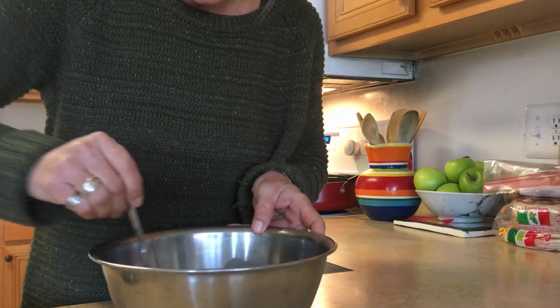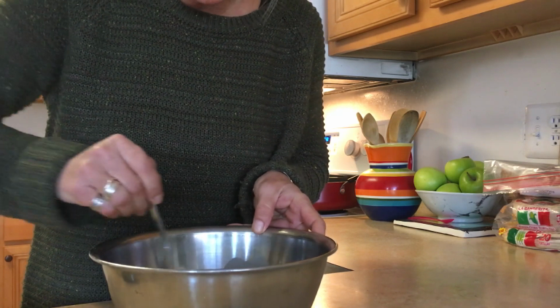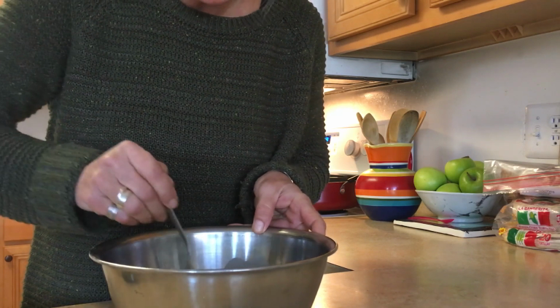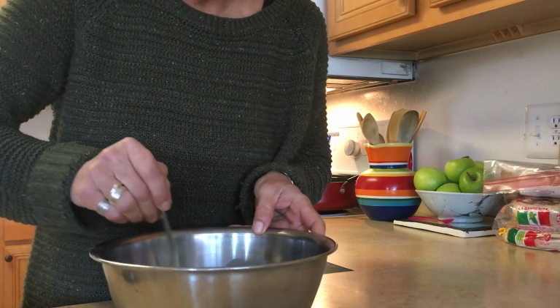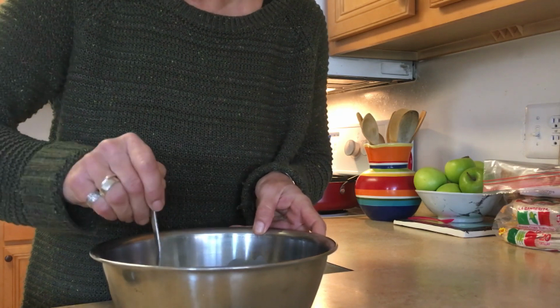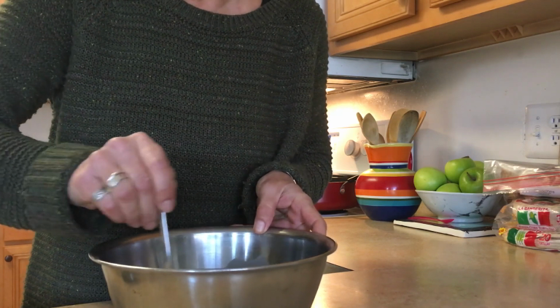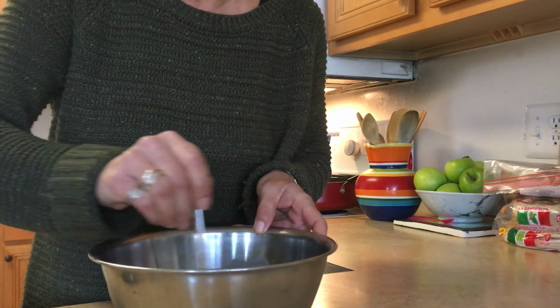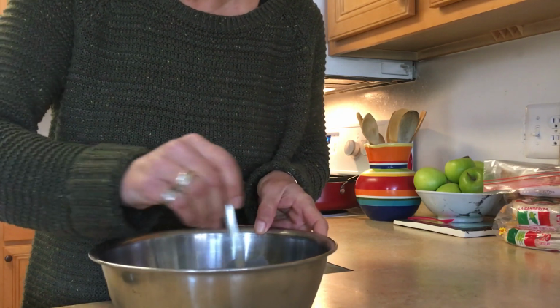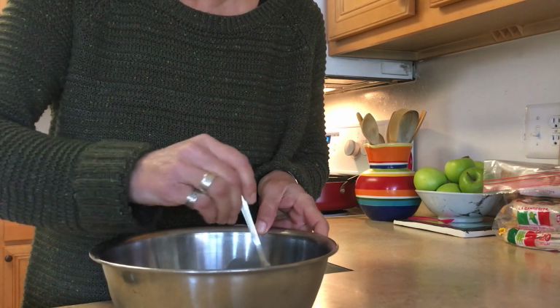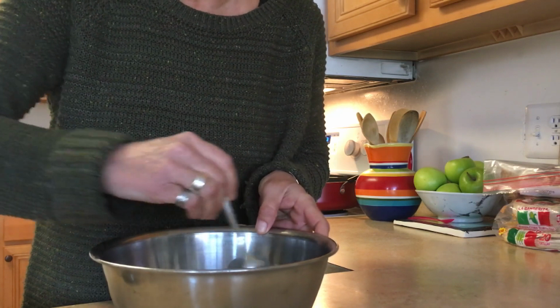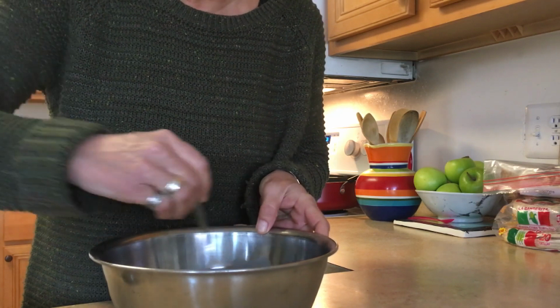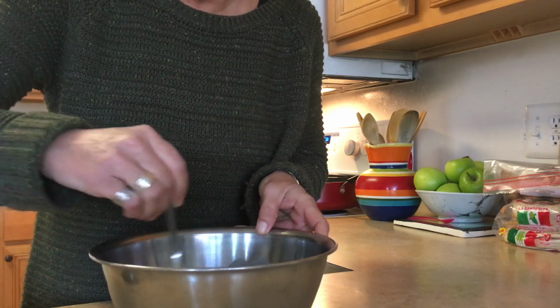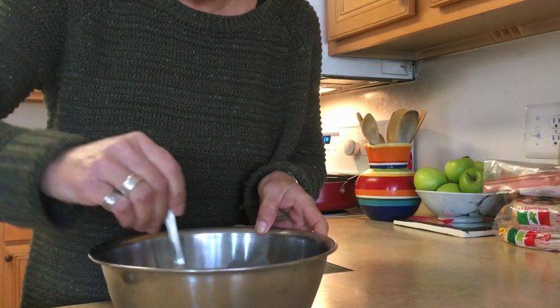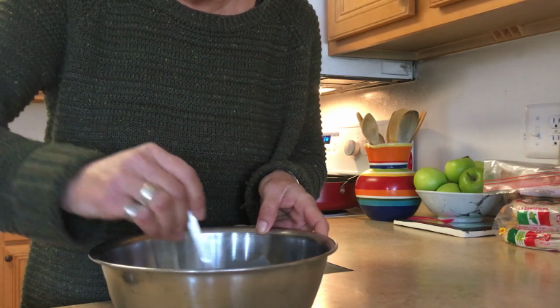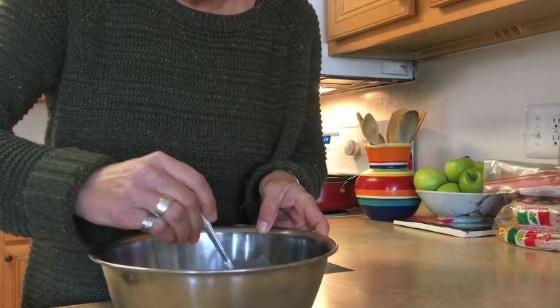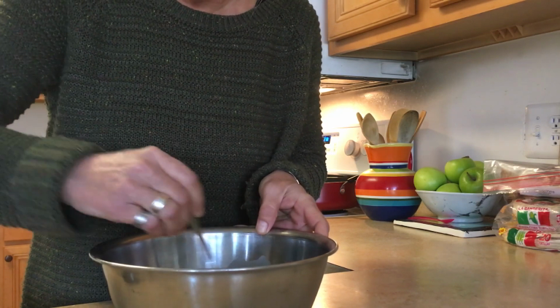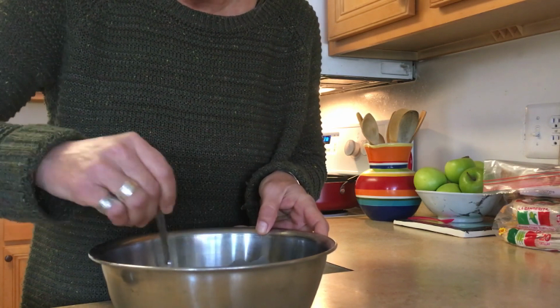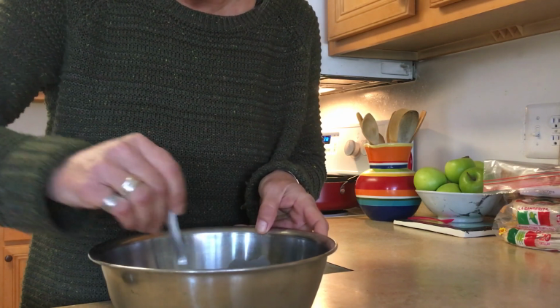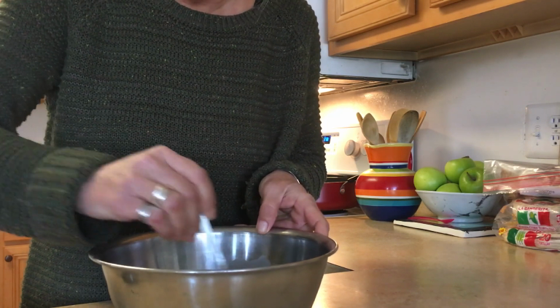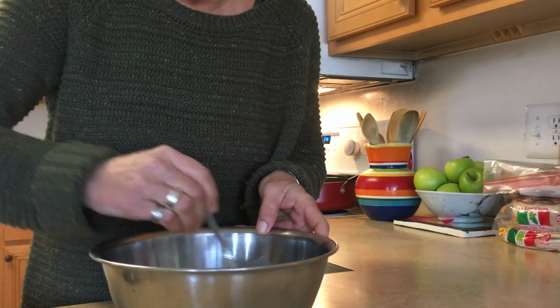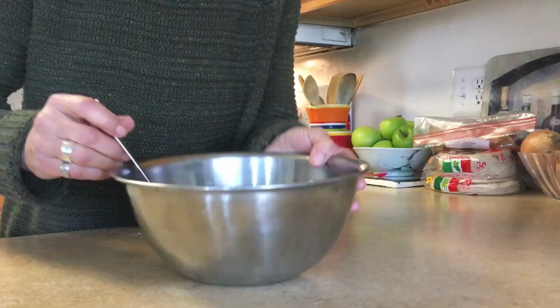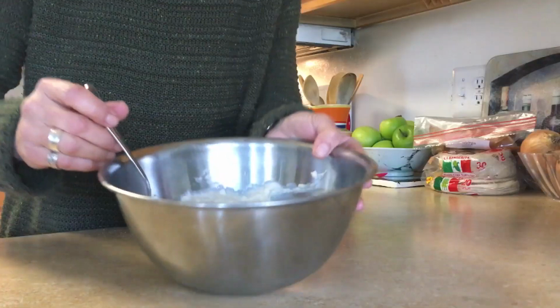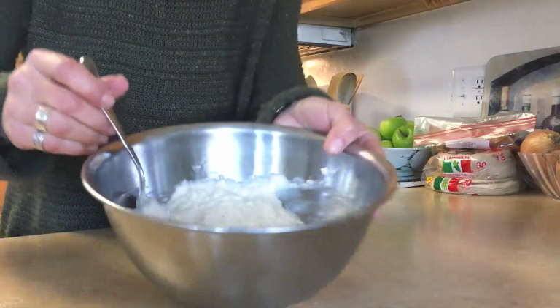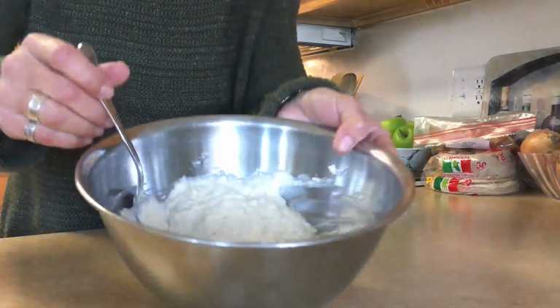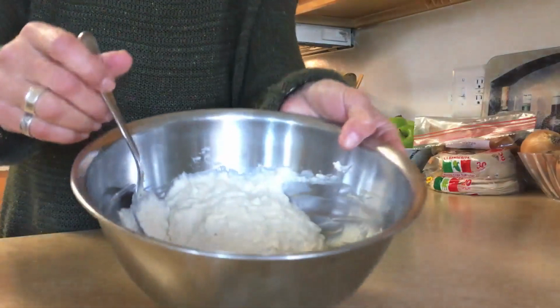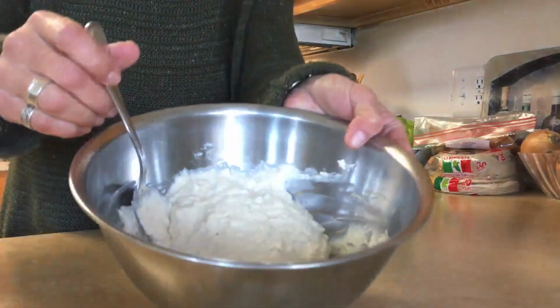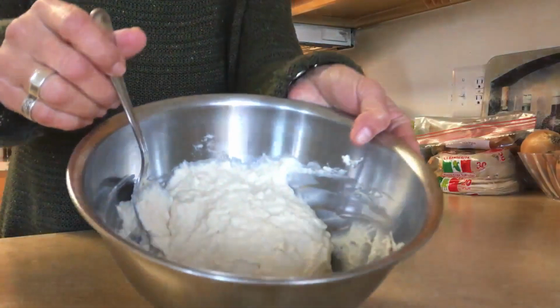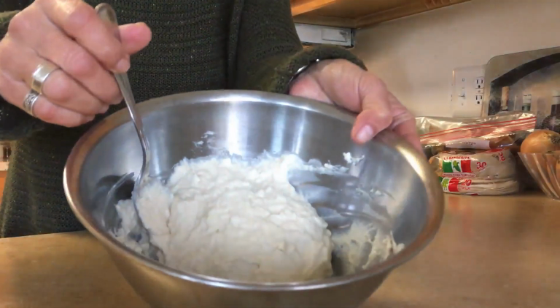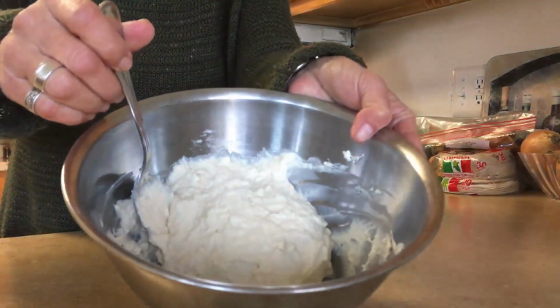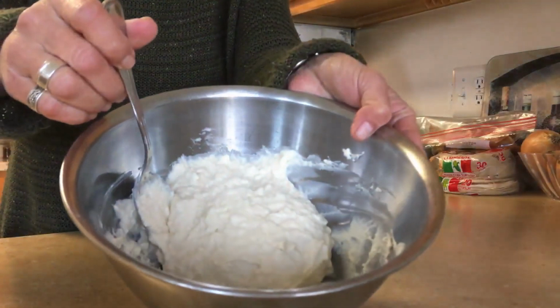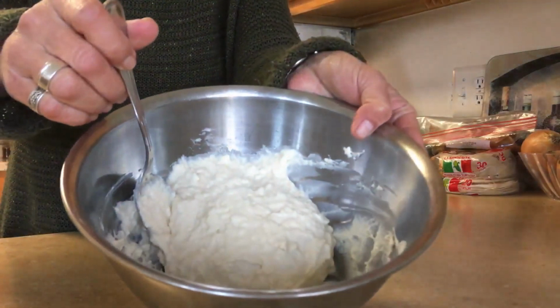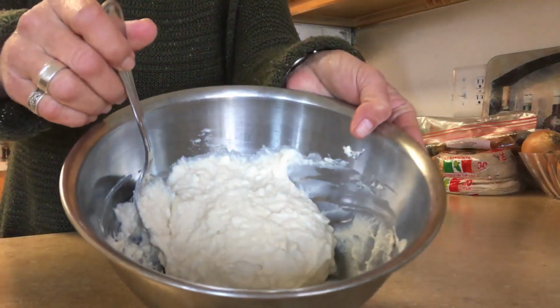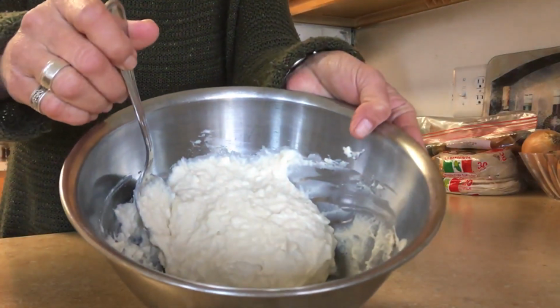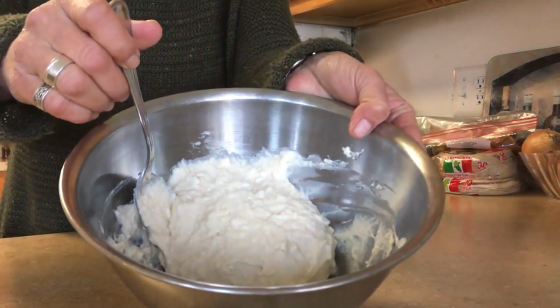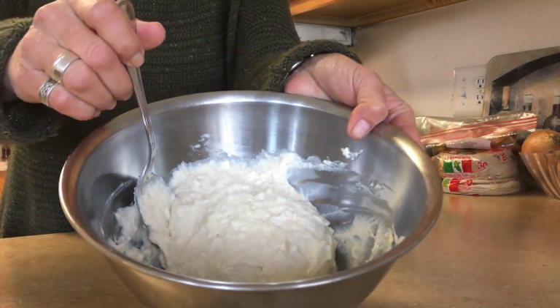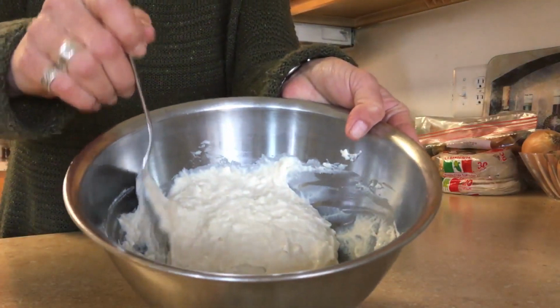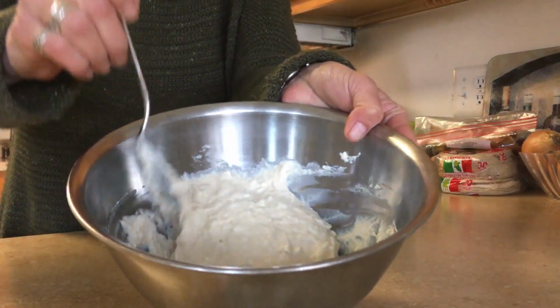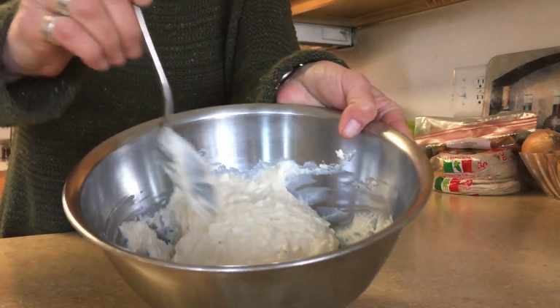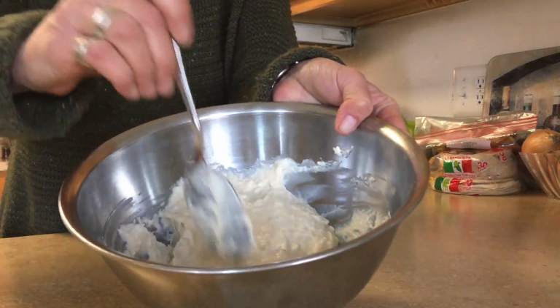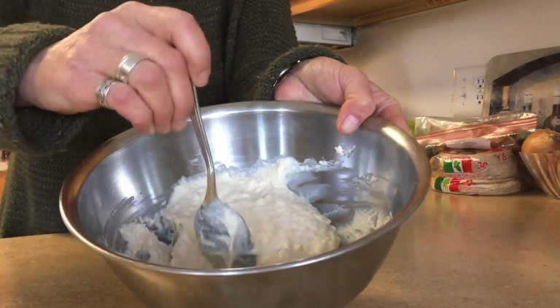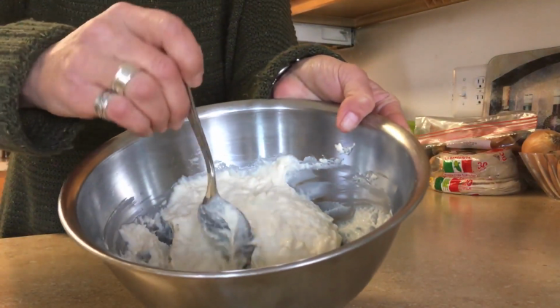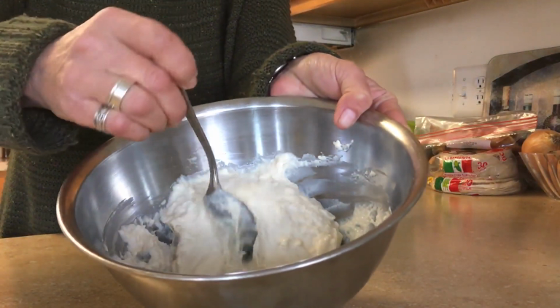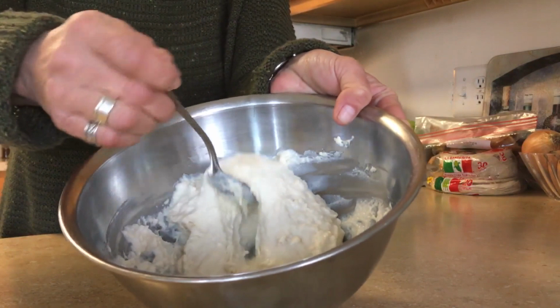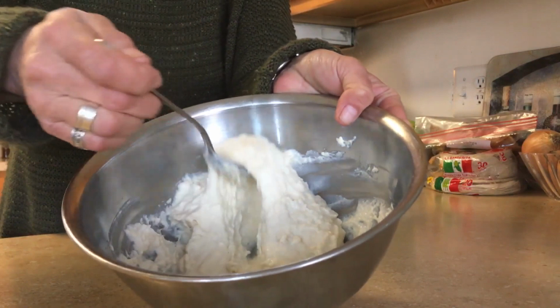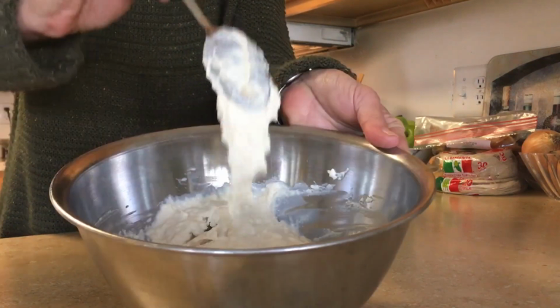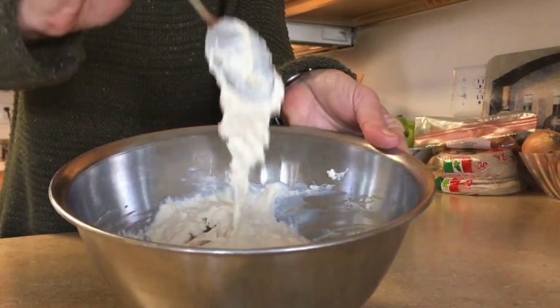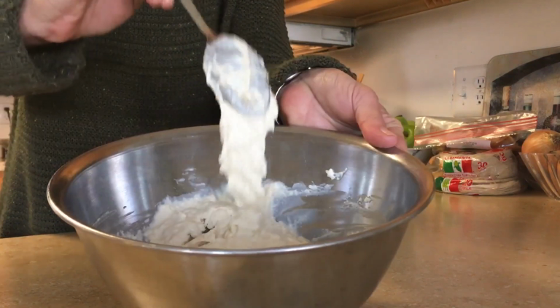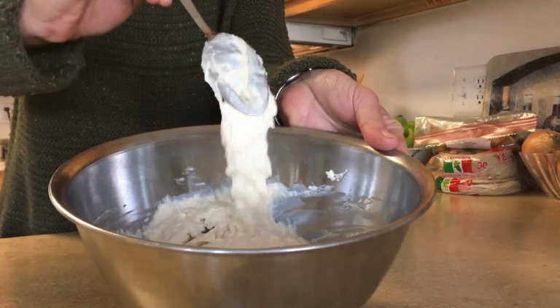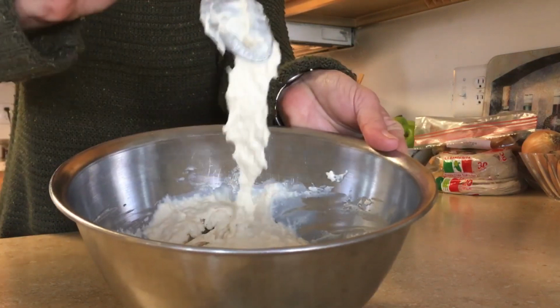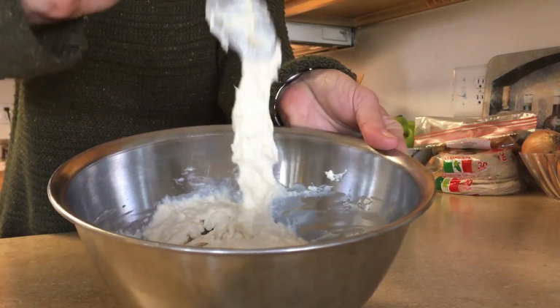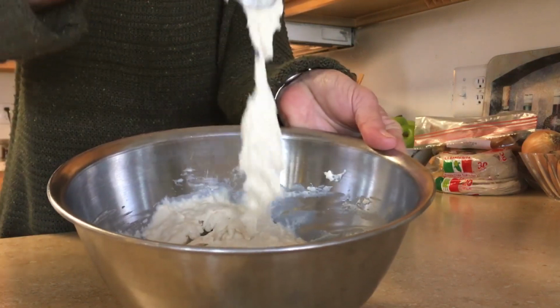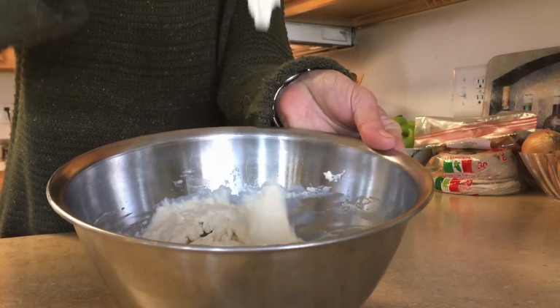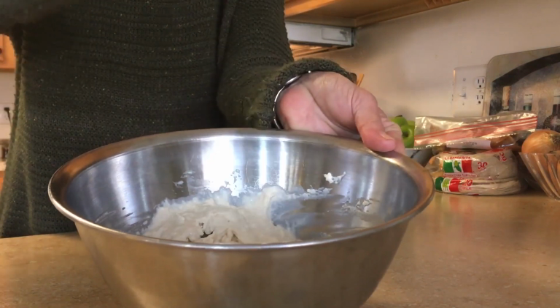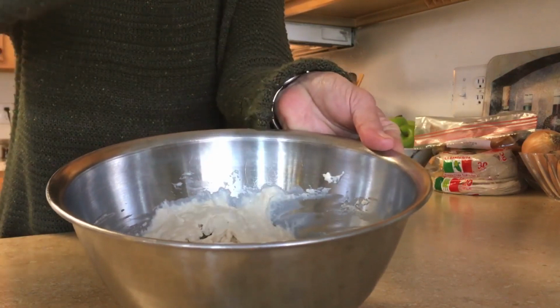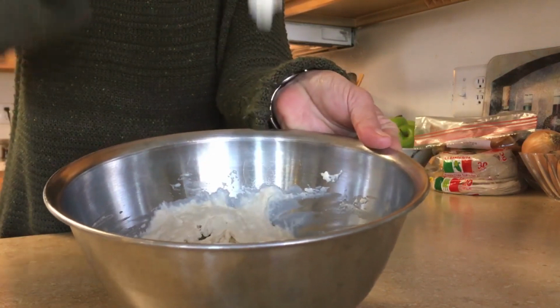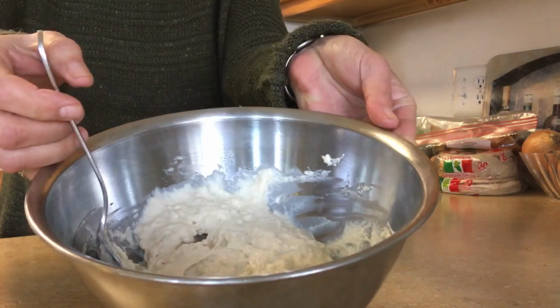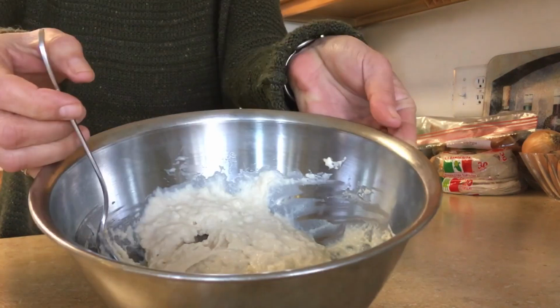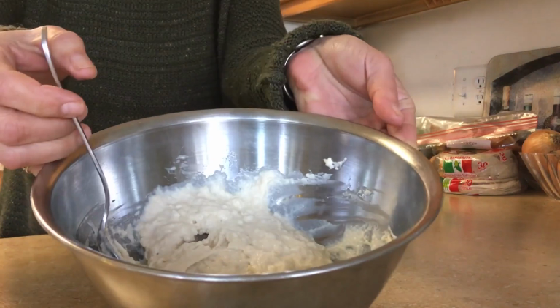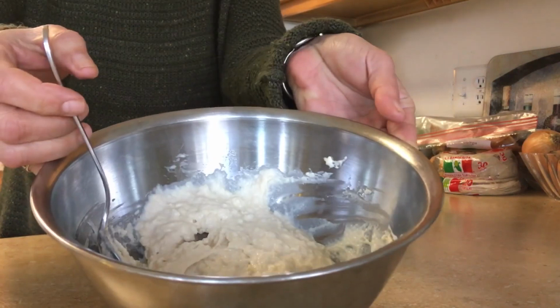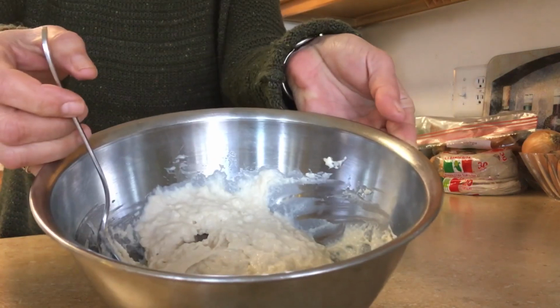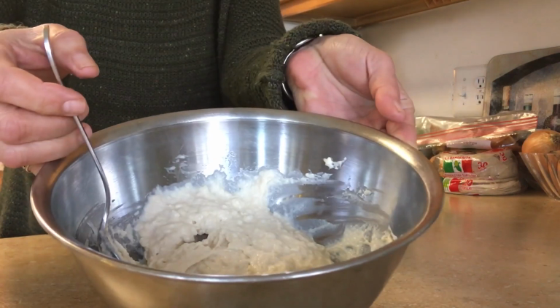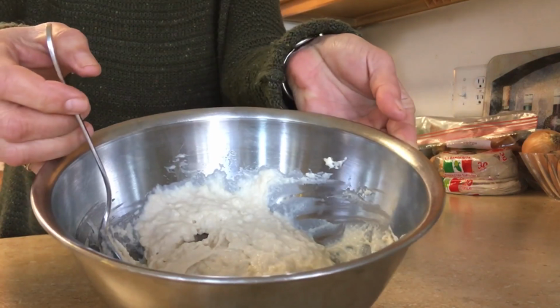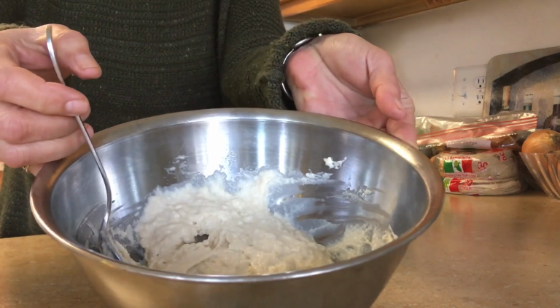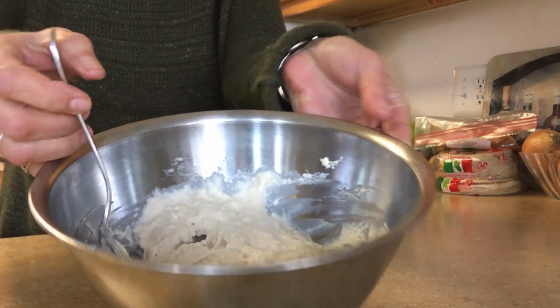Just make sure you don't over mix it. Your mix should look just like that — sort of a sticky dough batter.